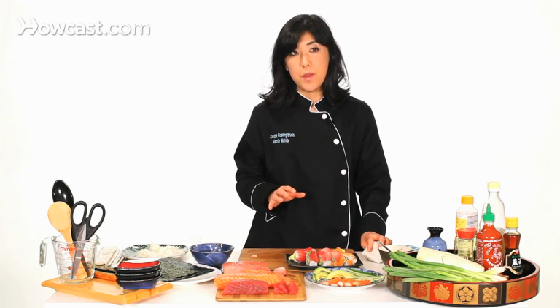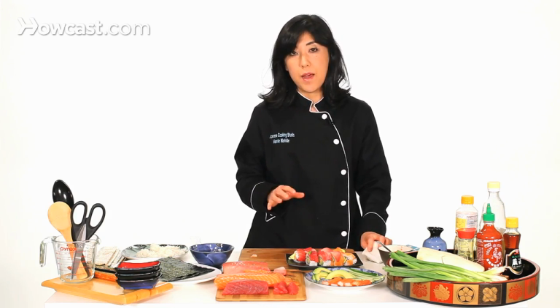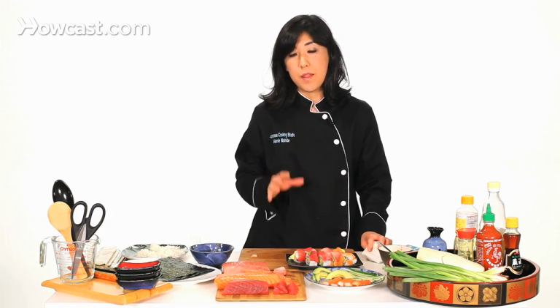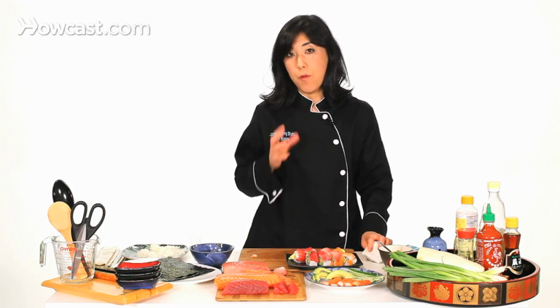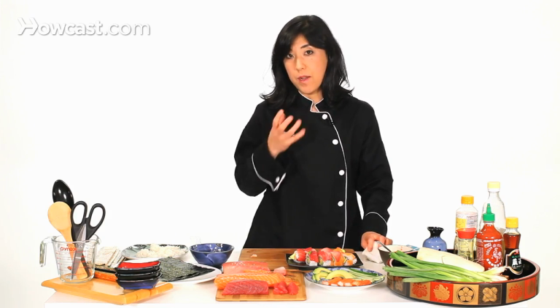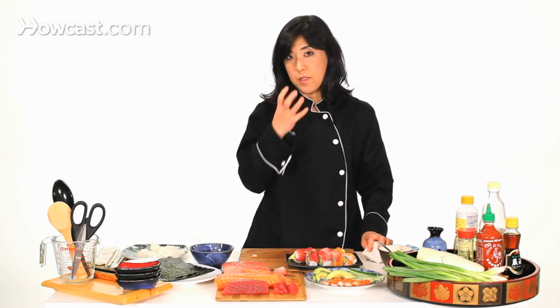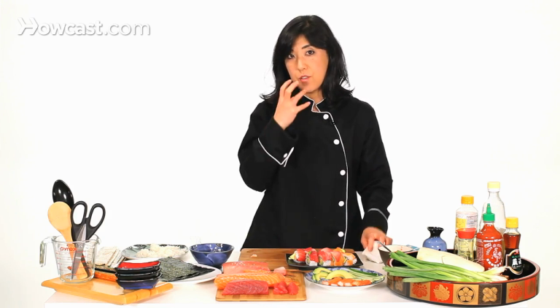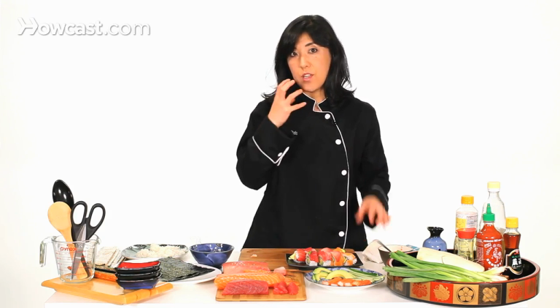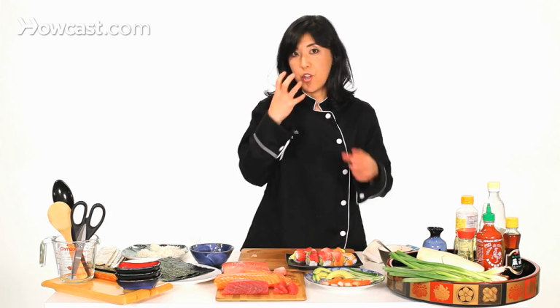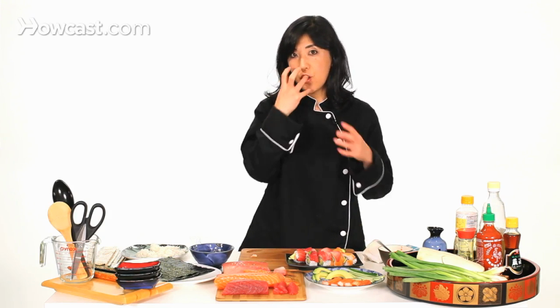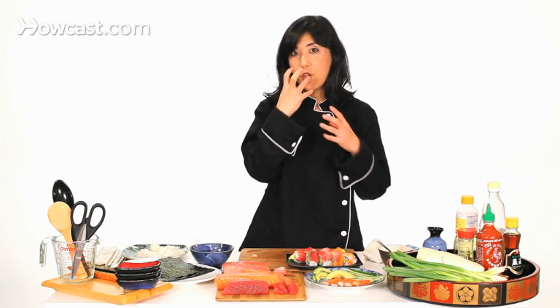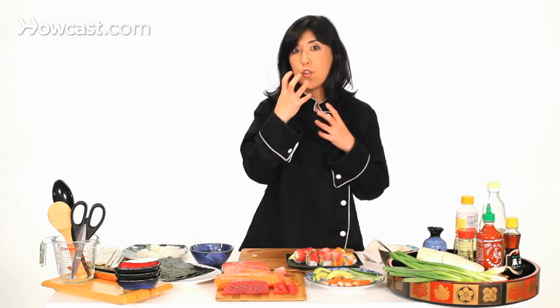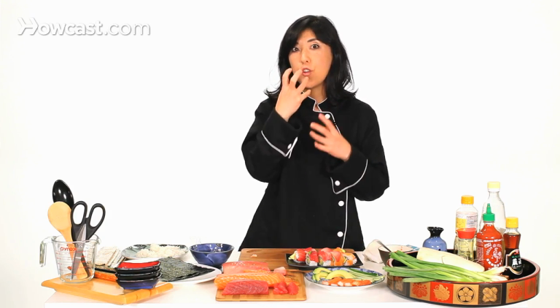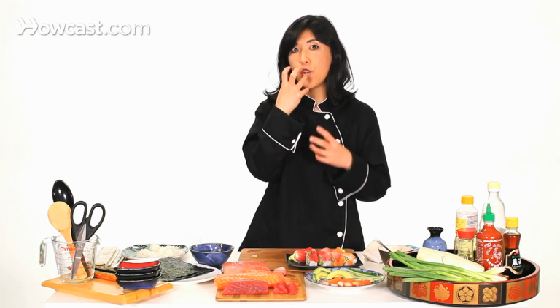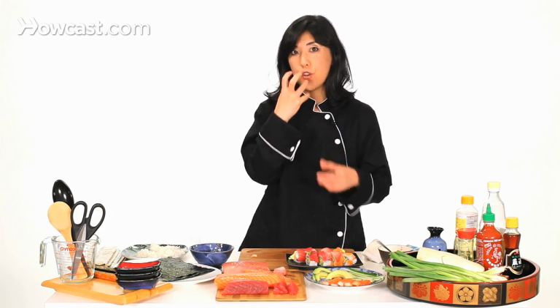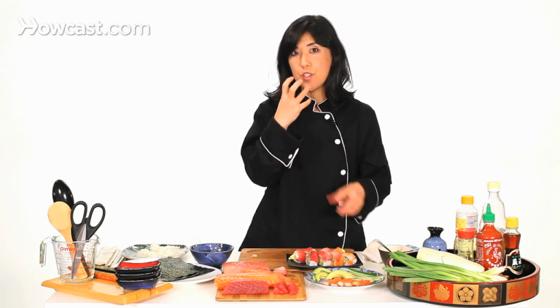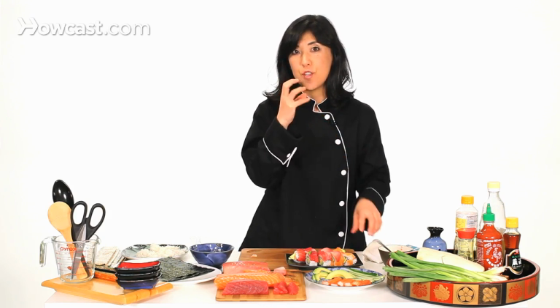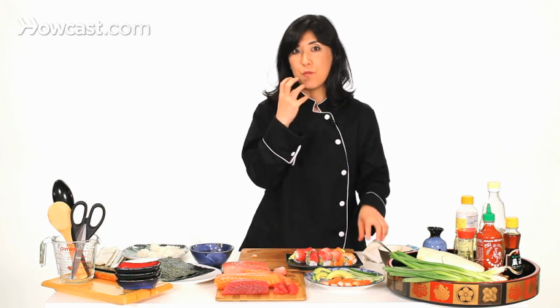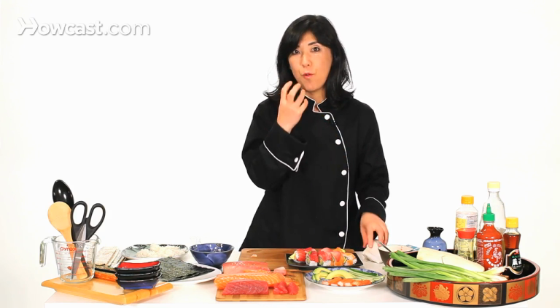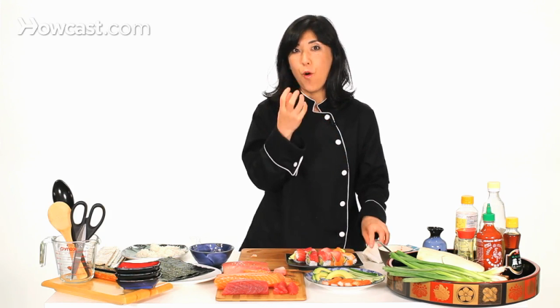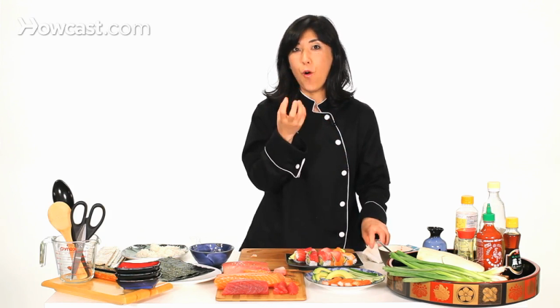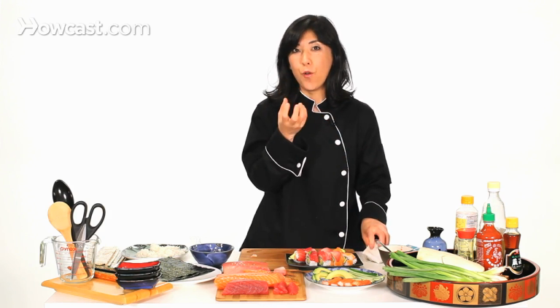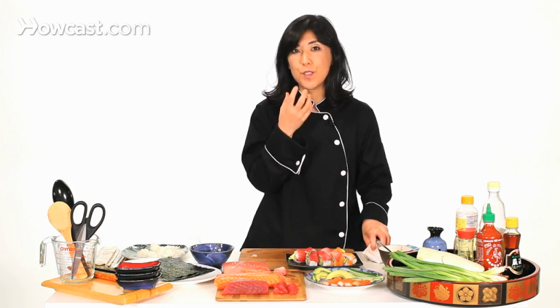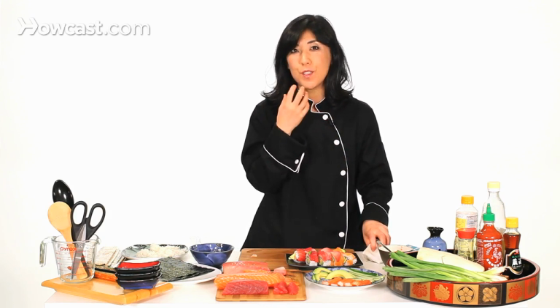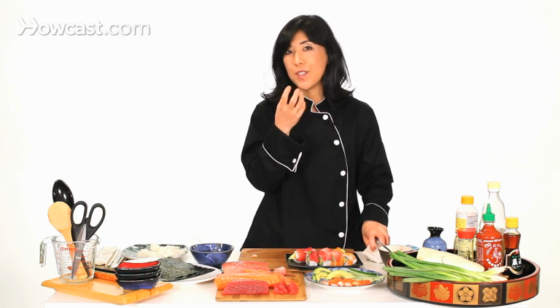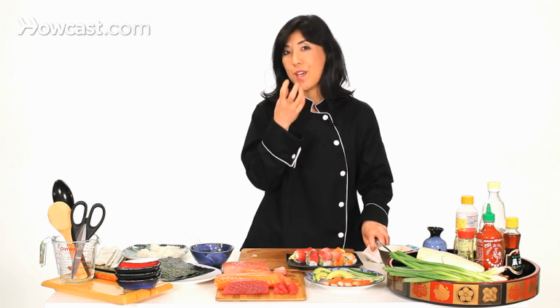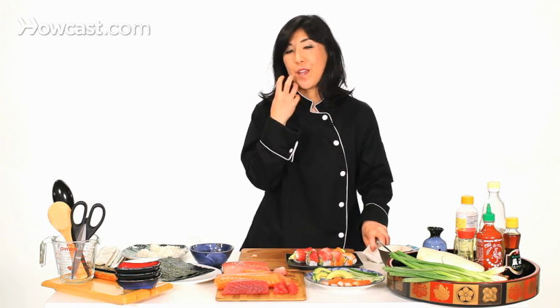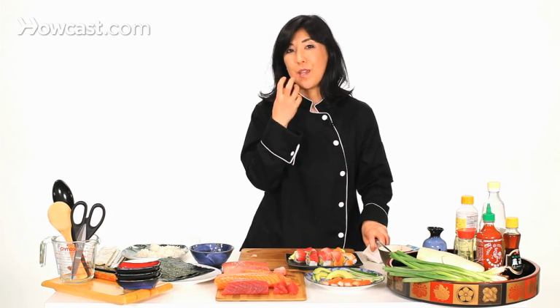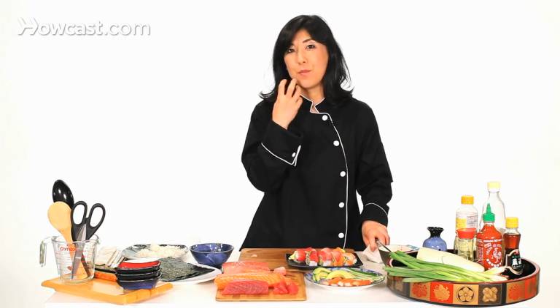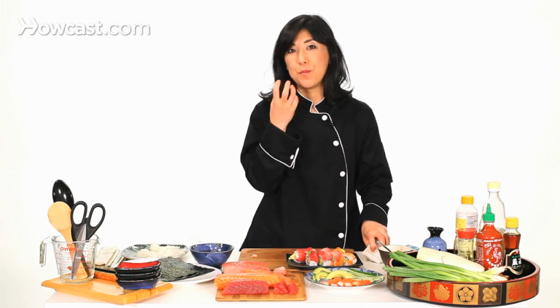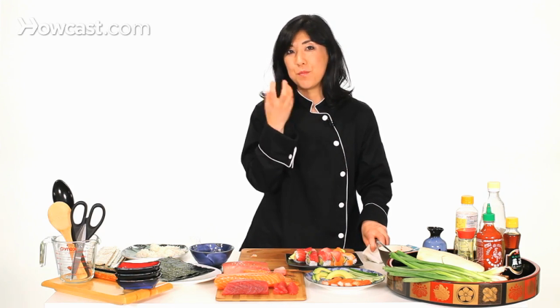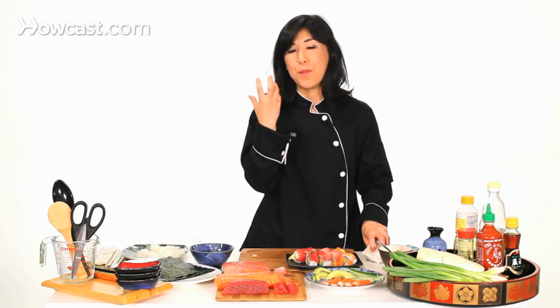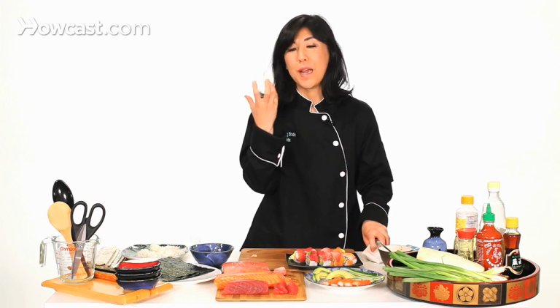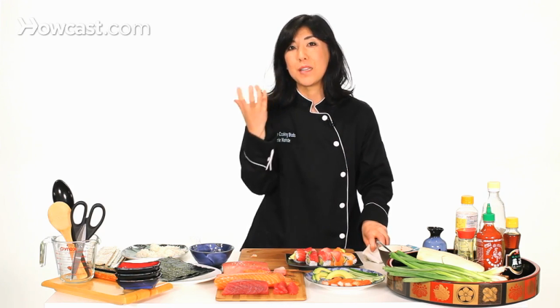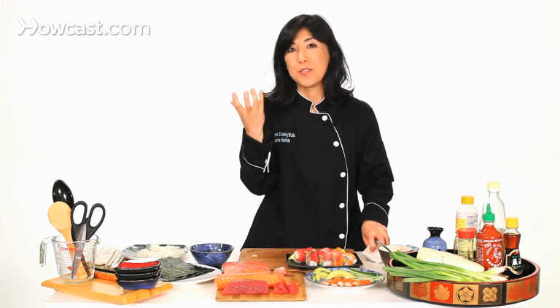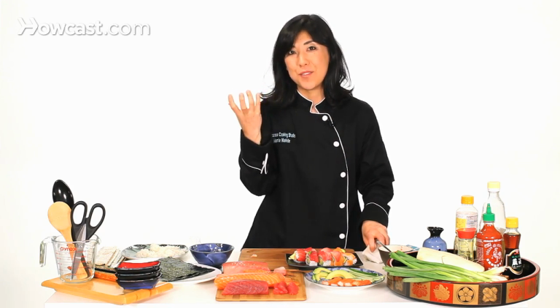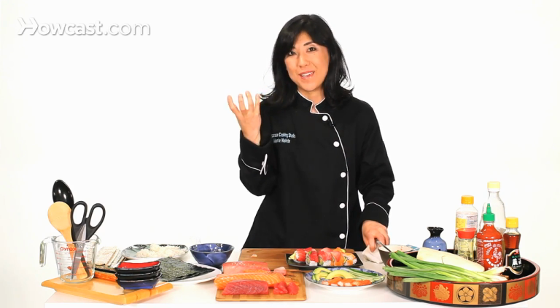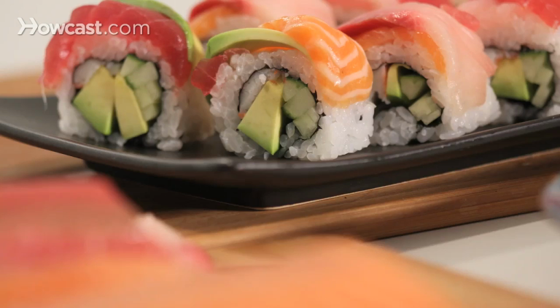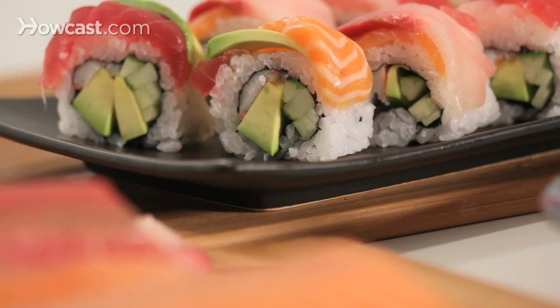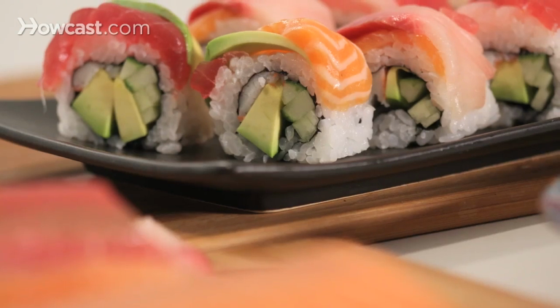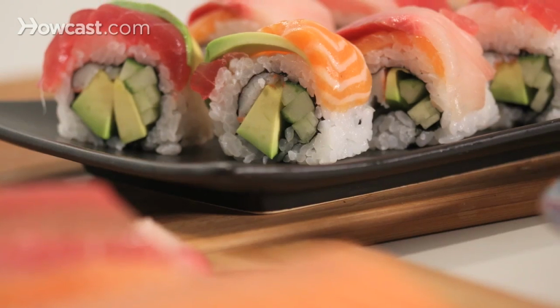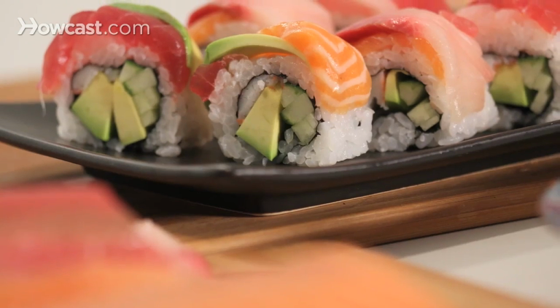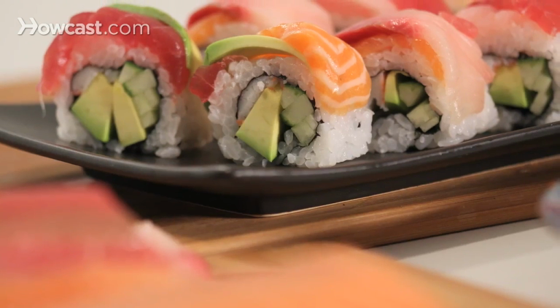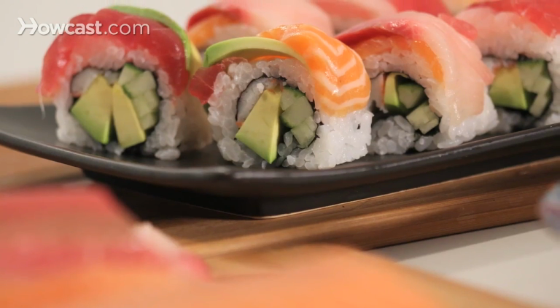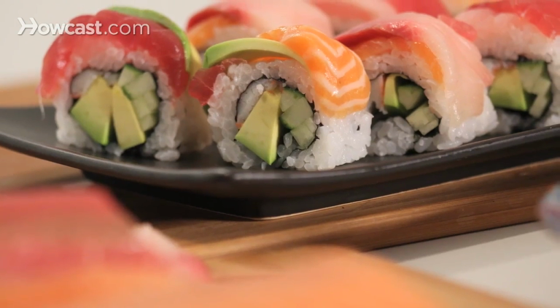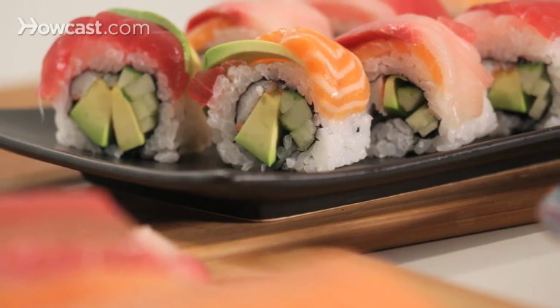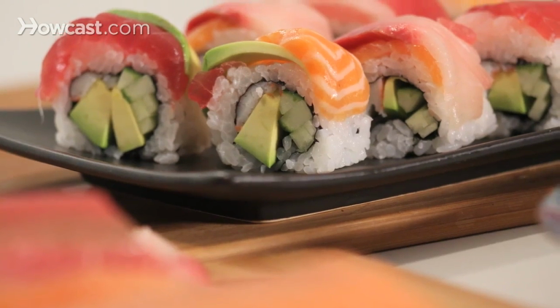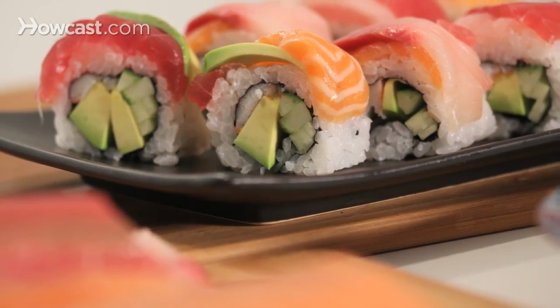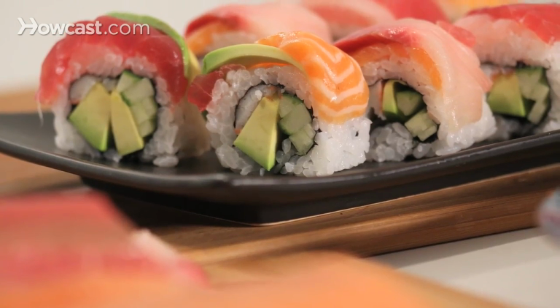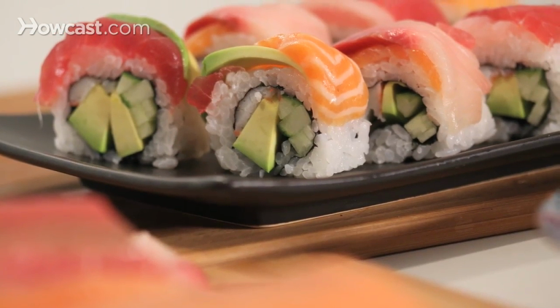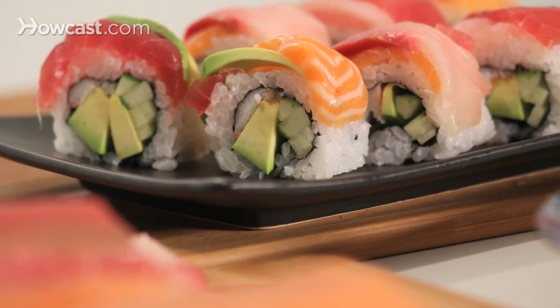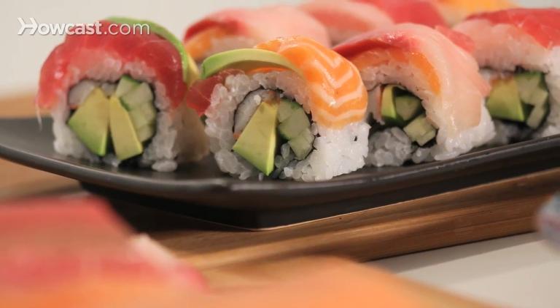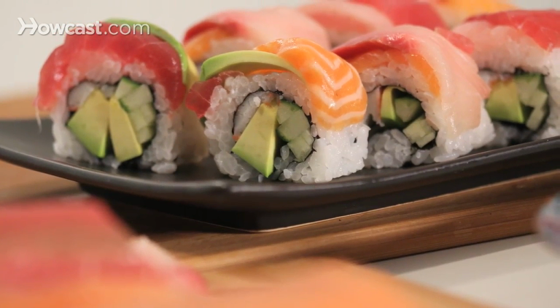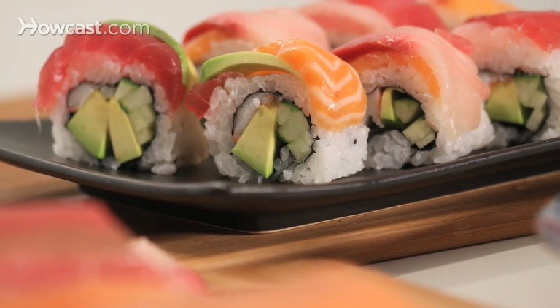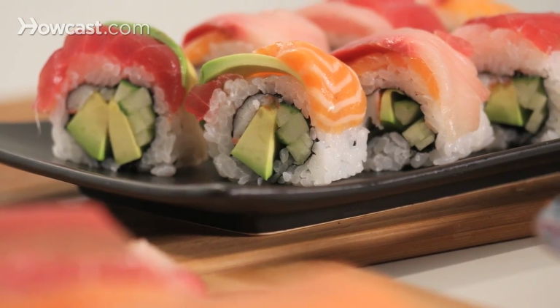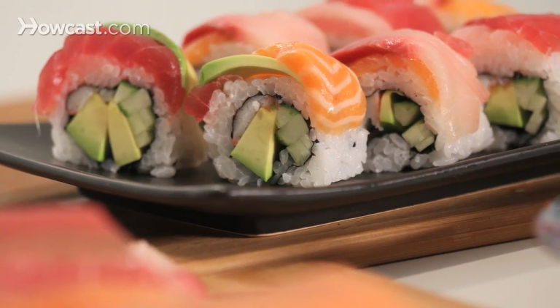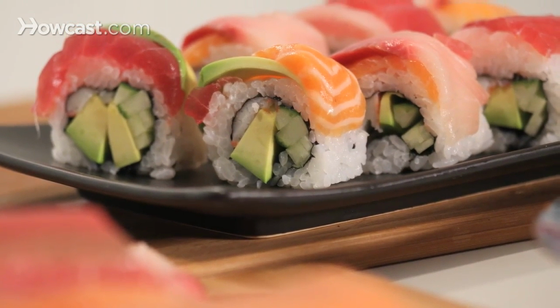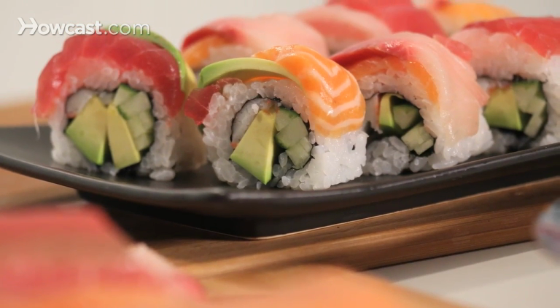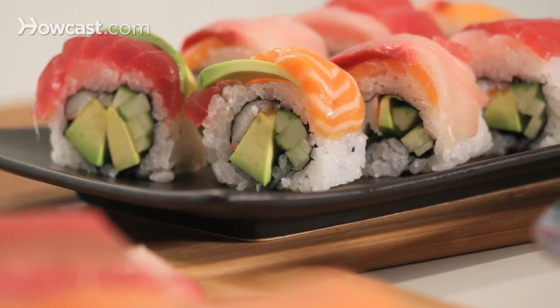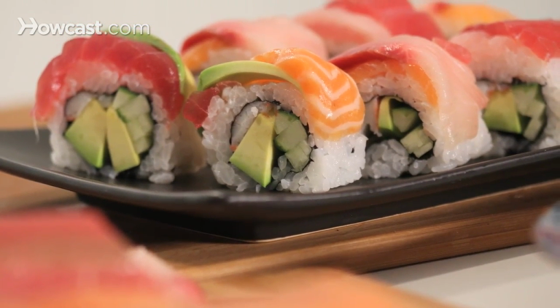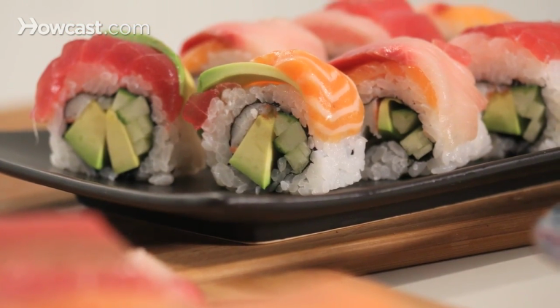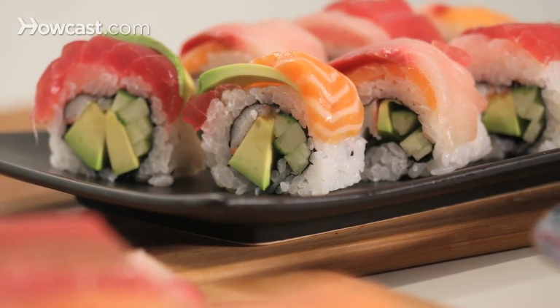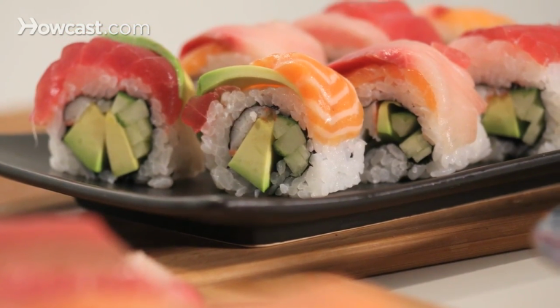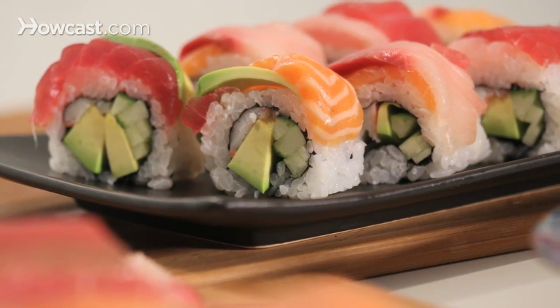Otherwise you get a huge piece and you can't even bite into it. So this is how you make rainbow roll.